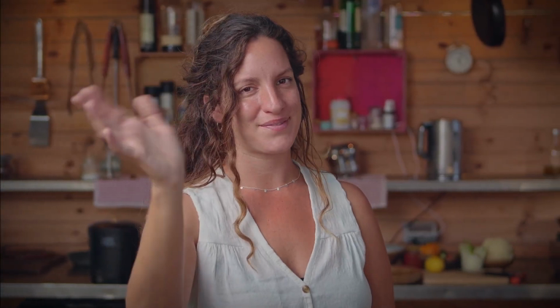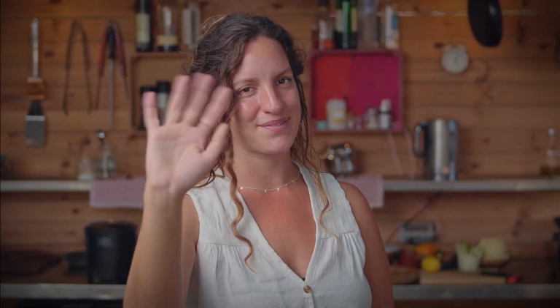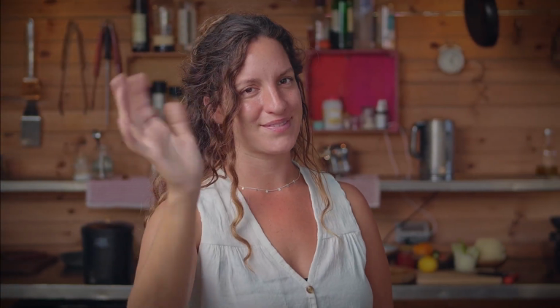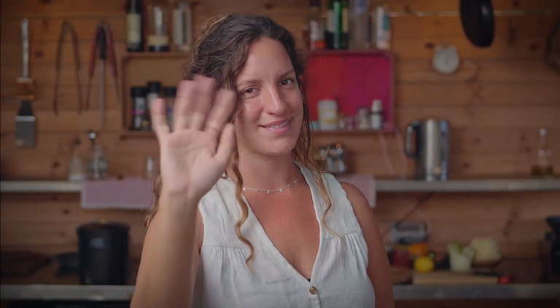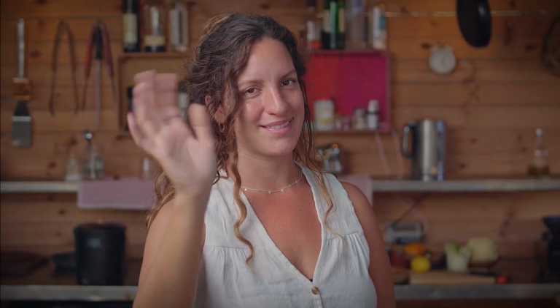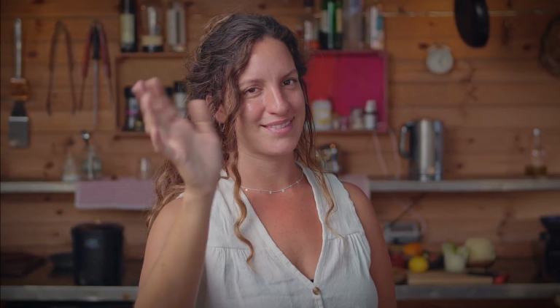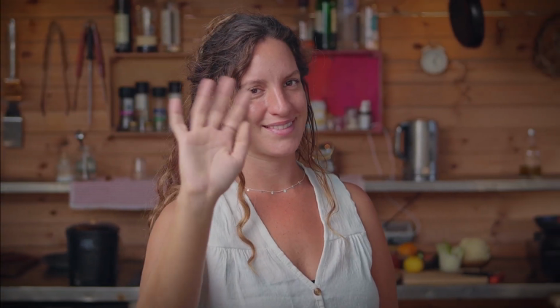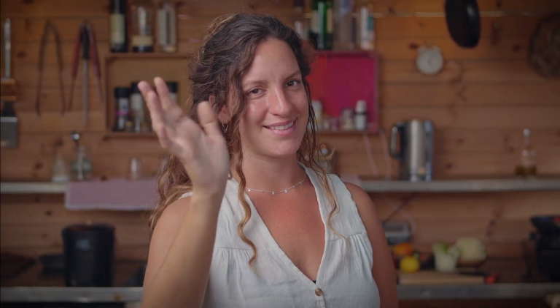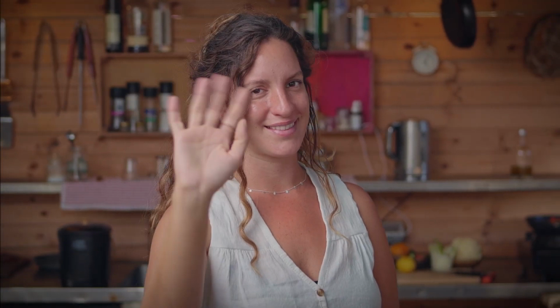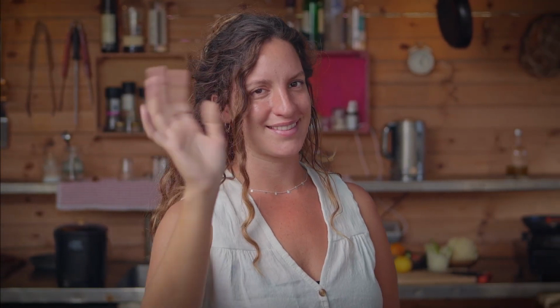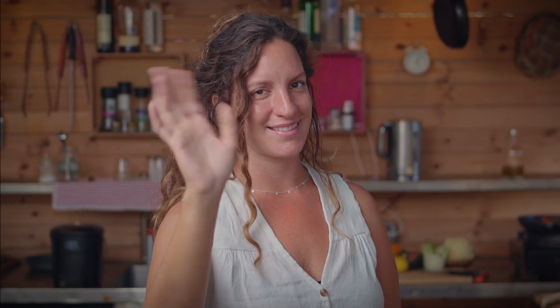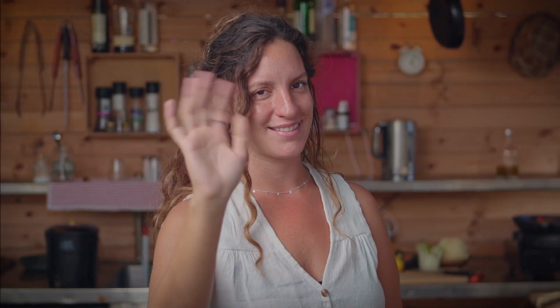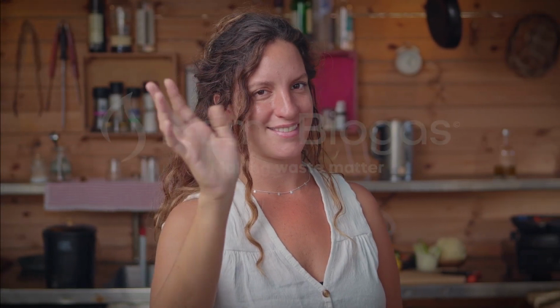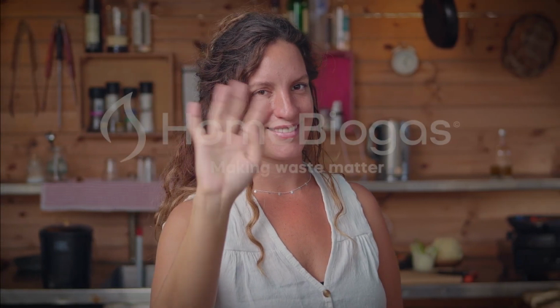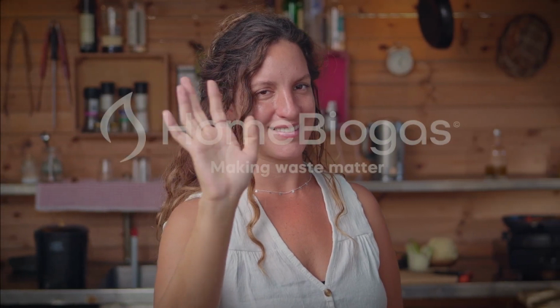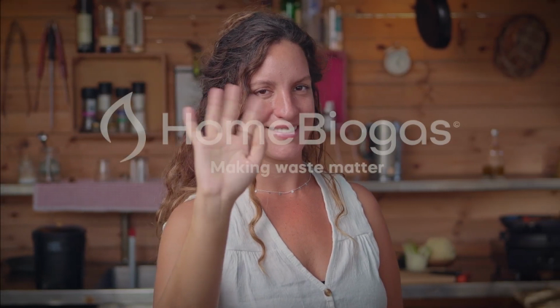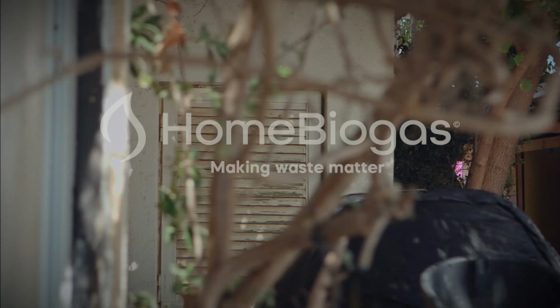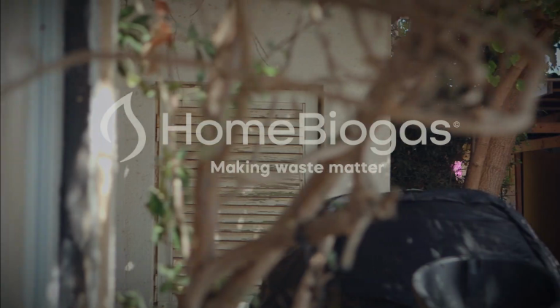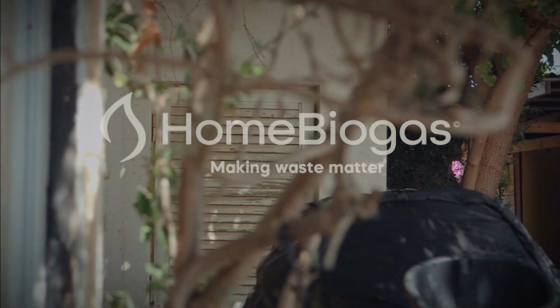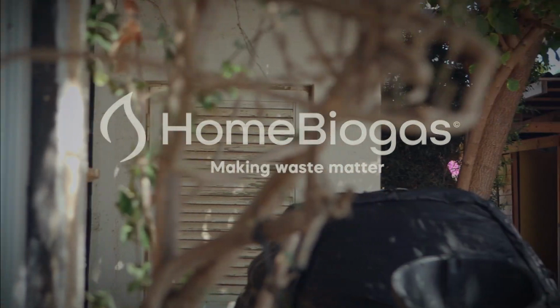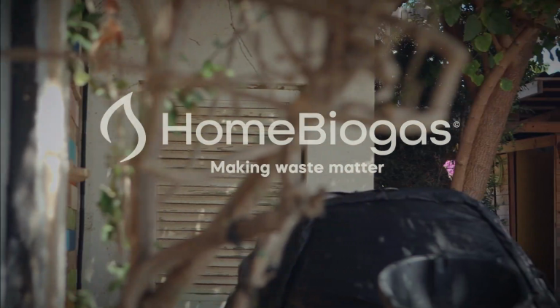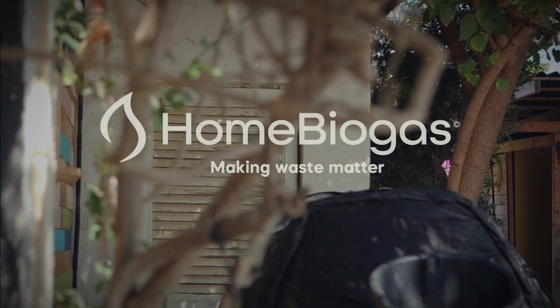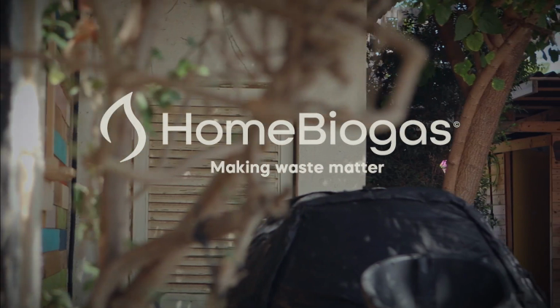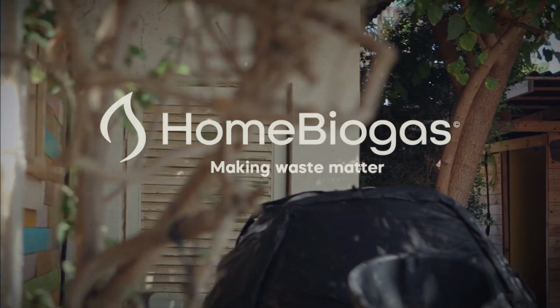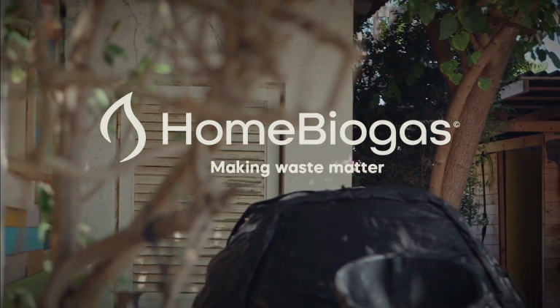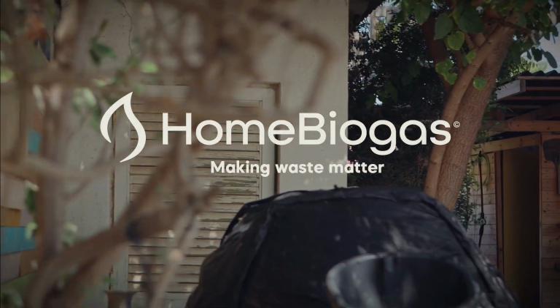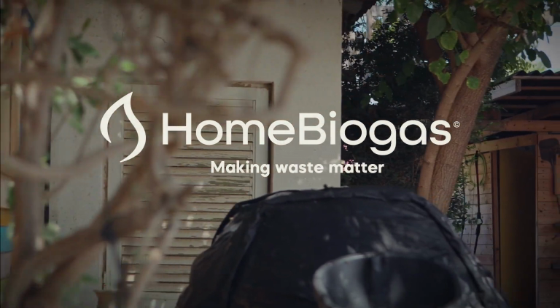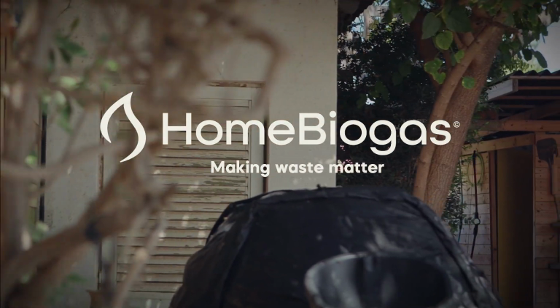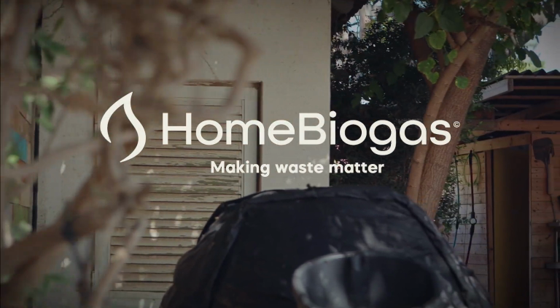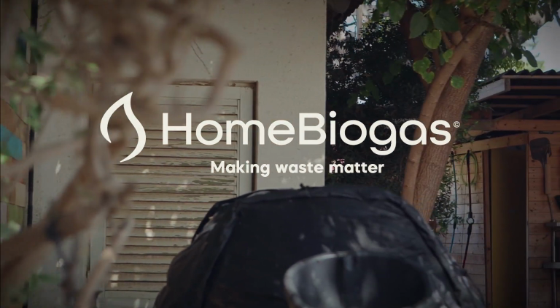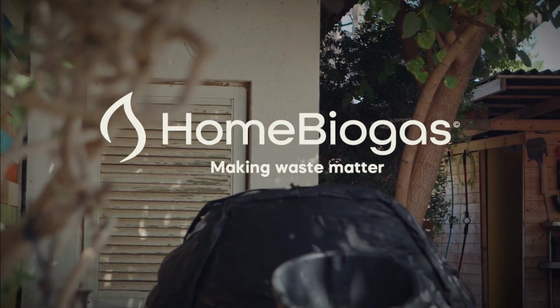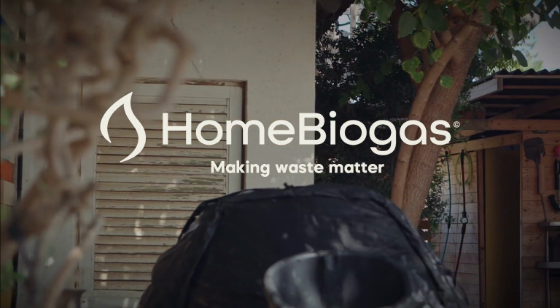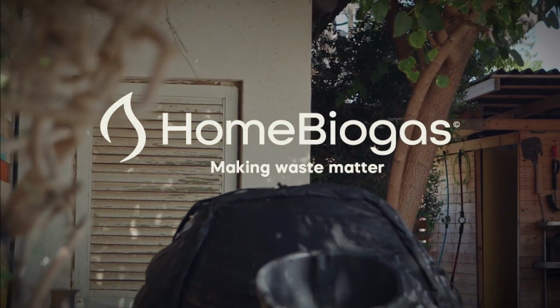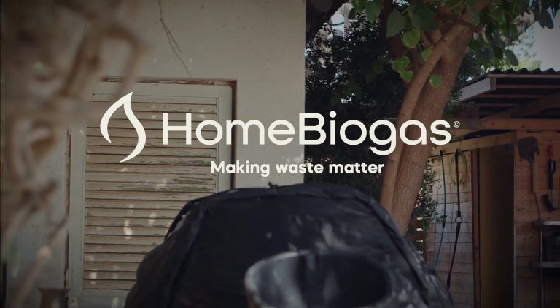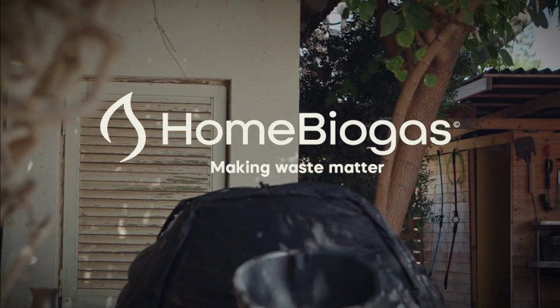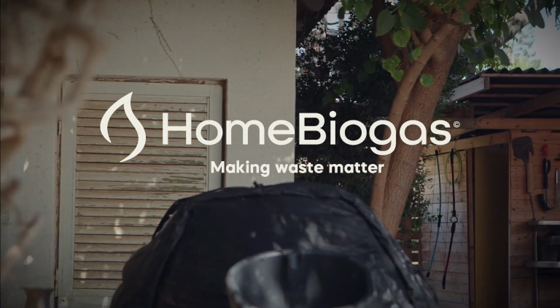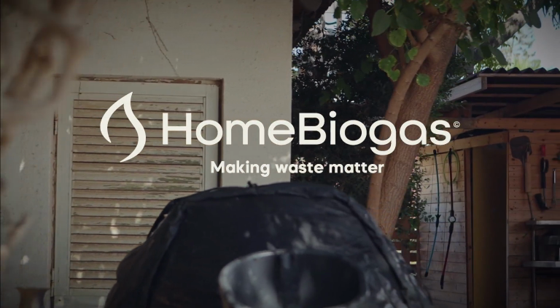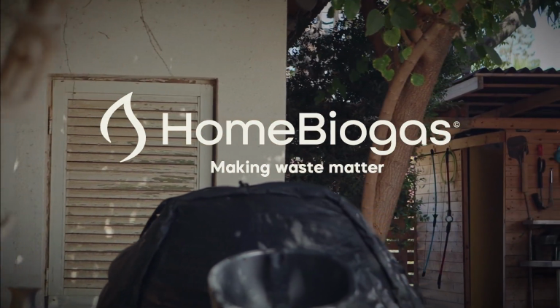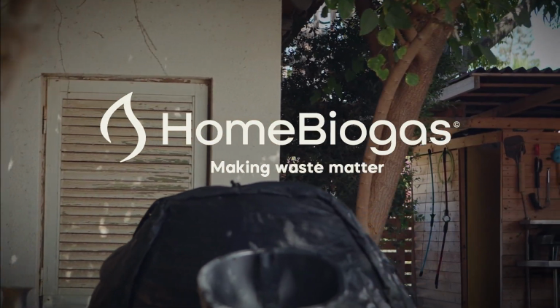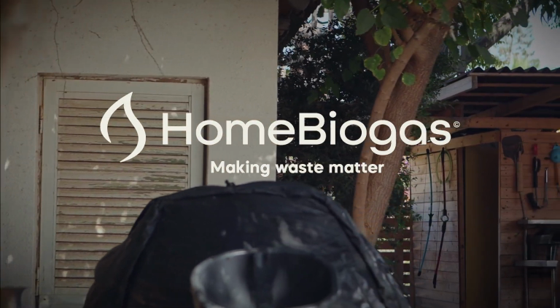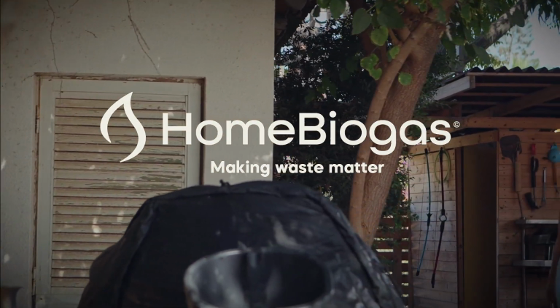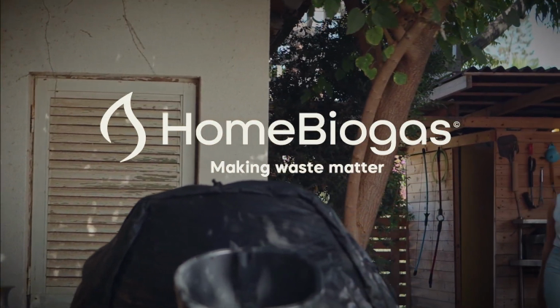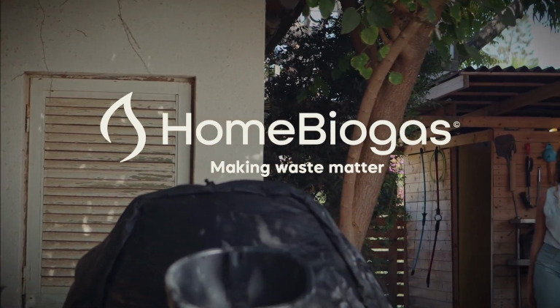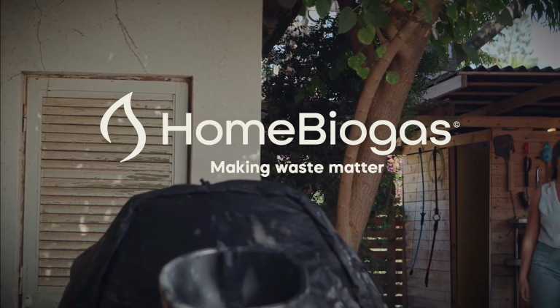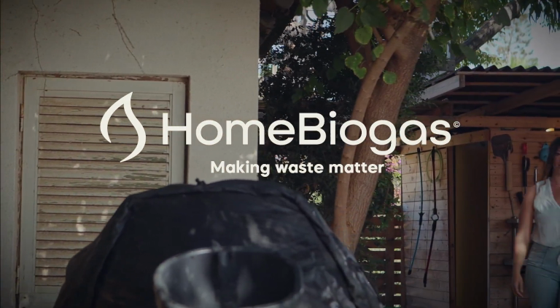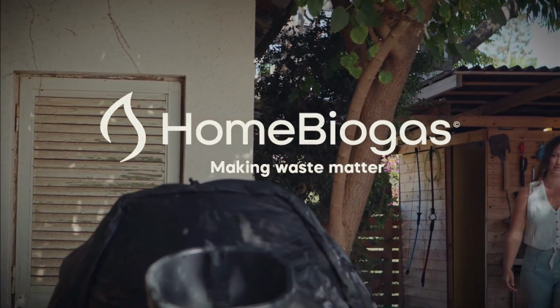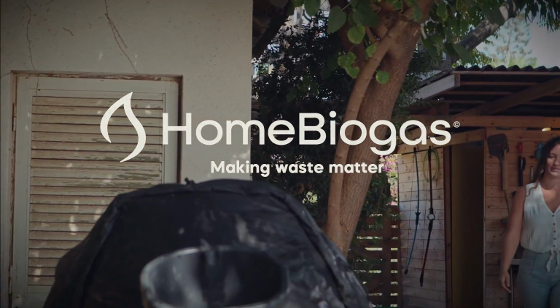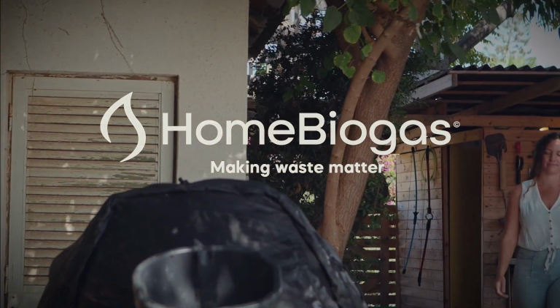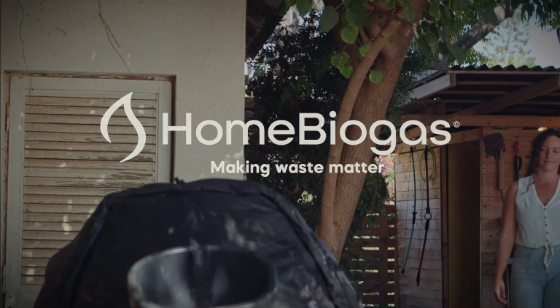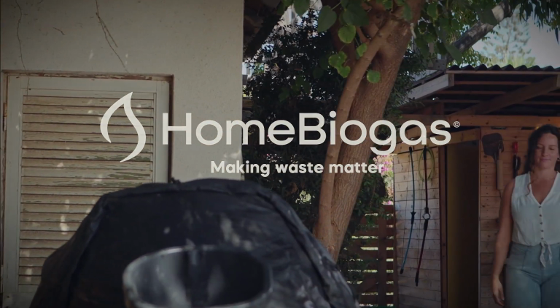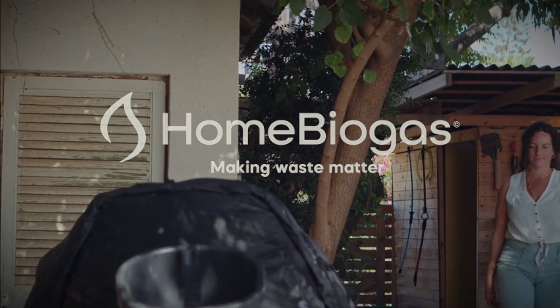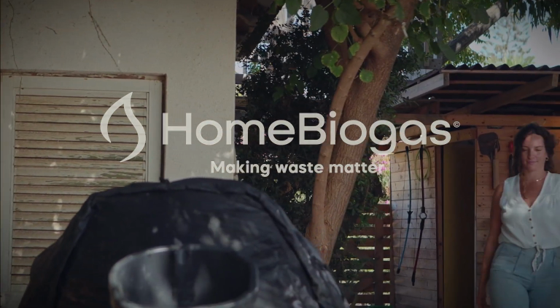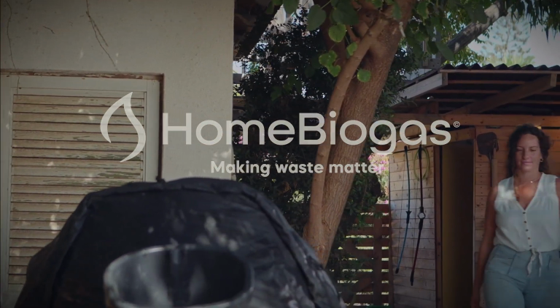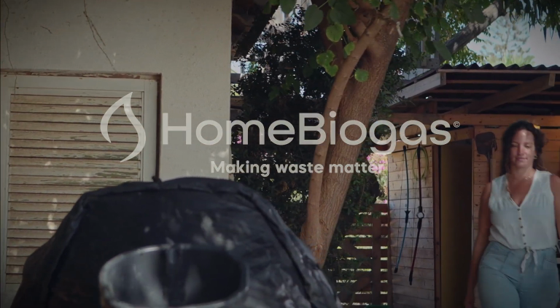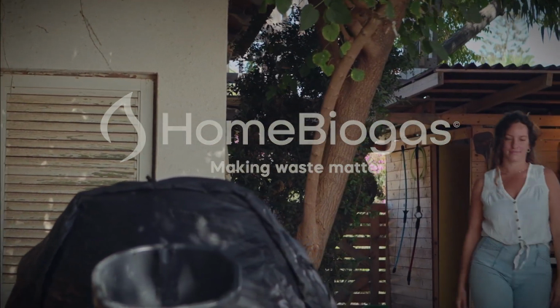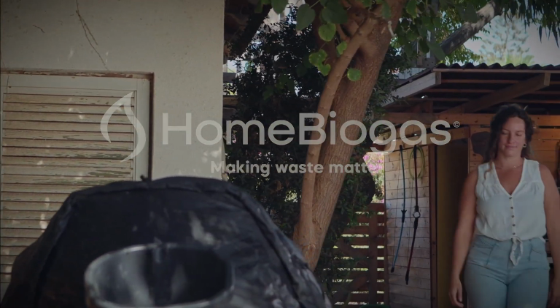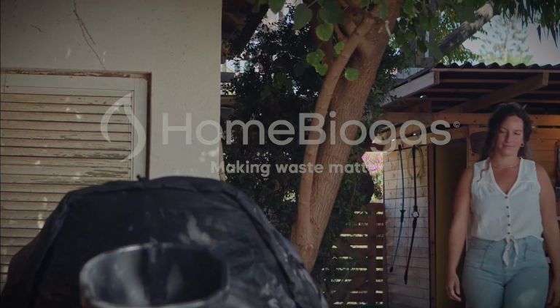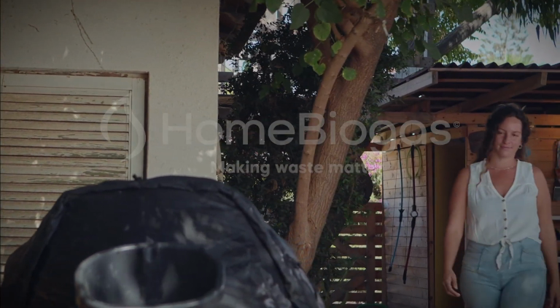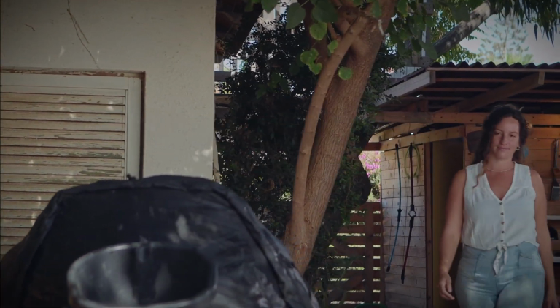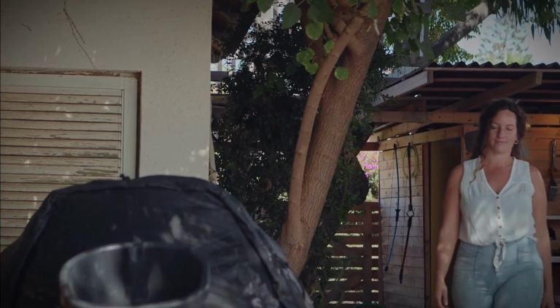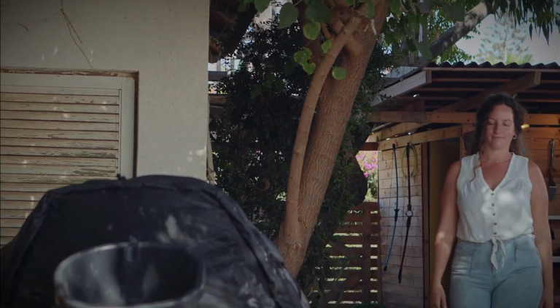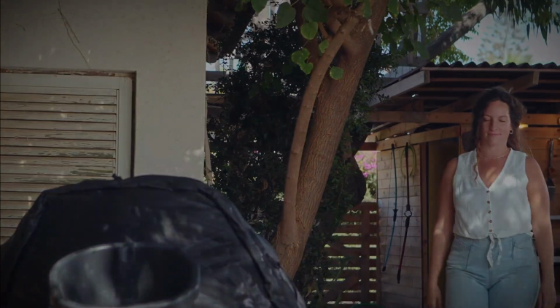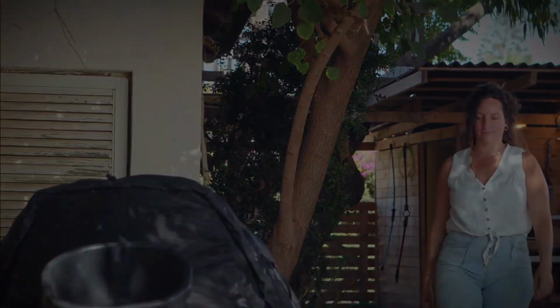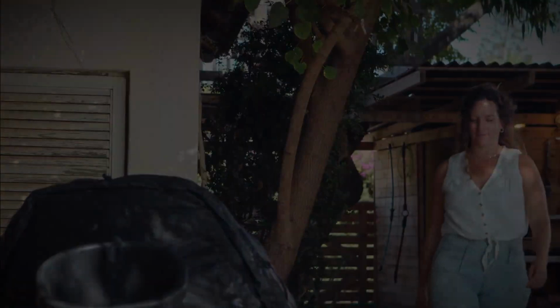That's all for the Tips and Tricks Tutorial. Thank you for choosing Home Biogas and for contributing to preserving the Earth's environment for a better tomorrow.